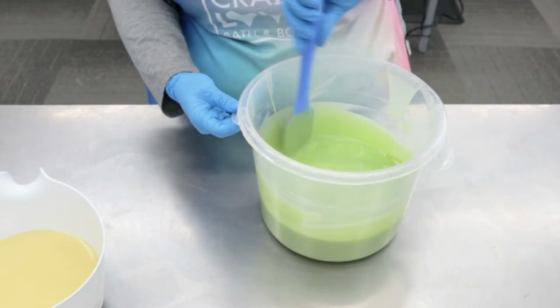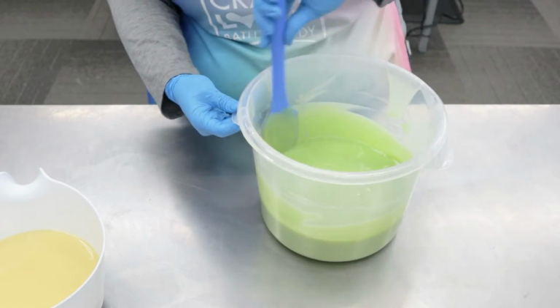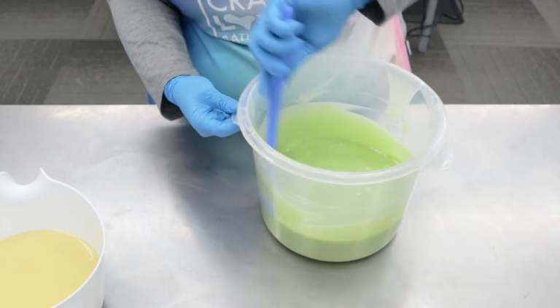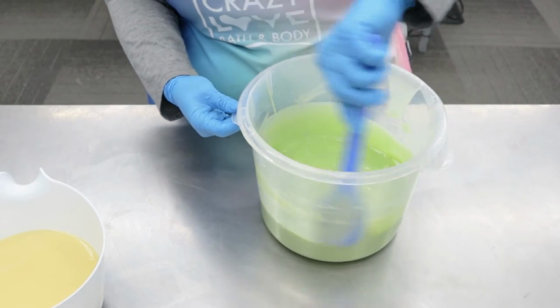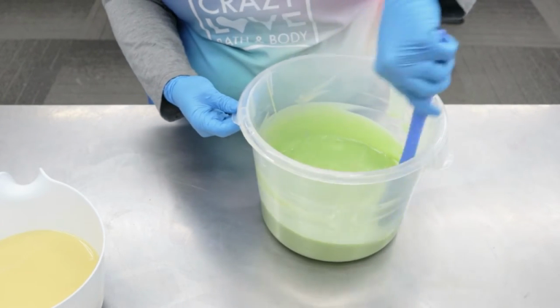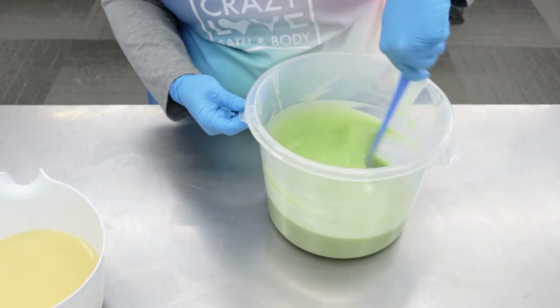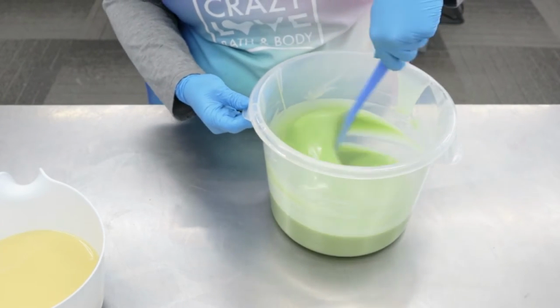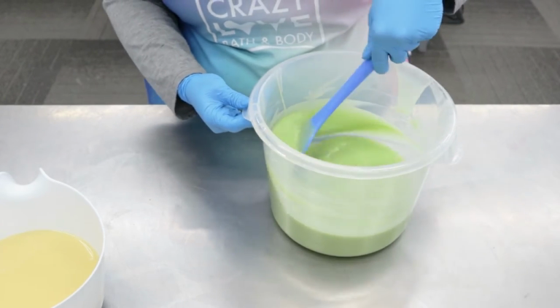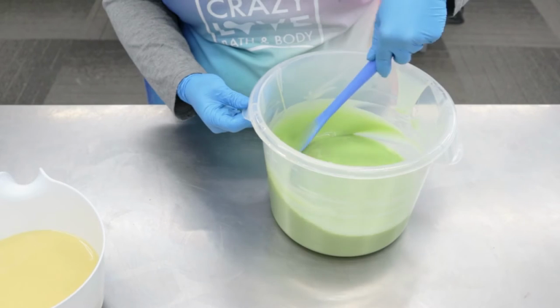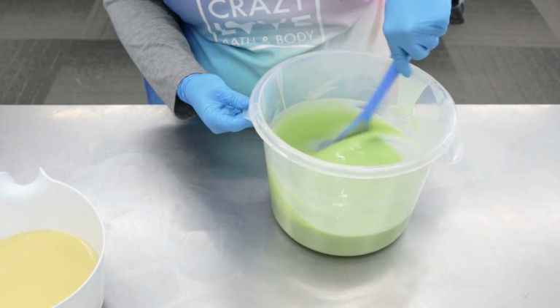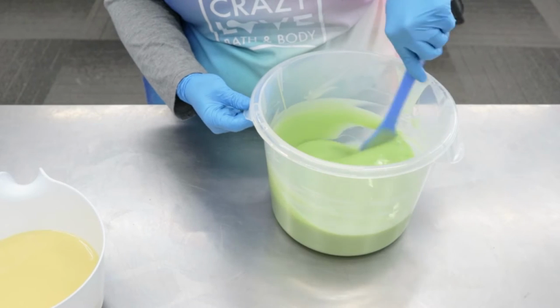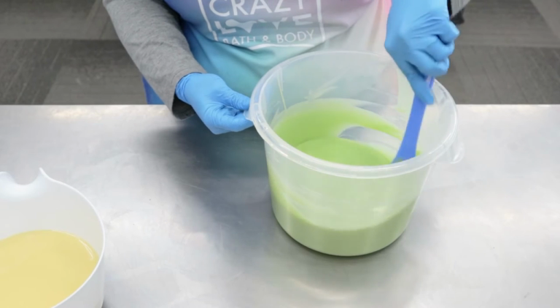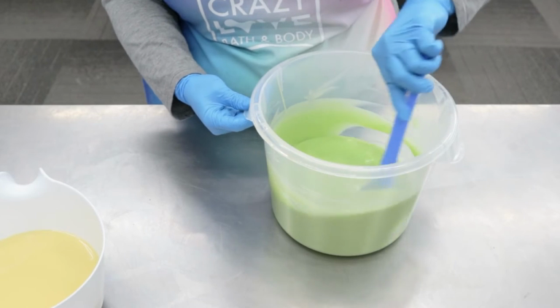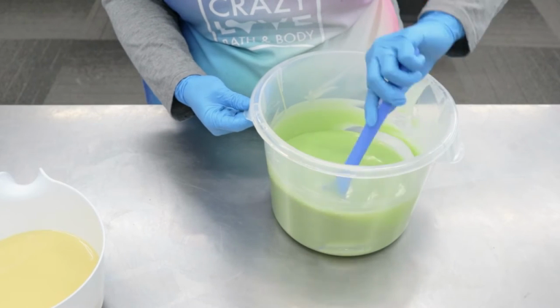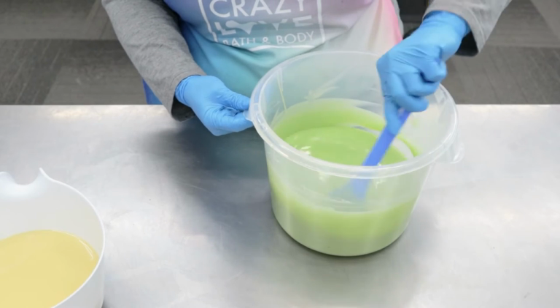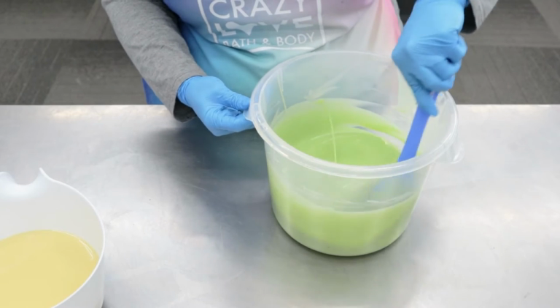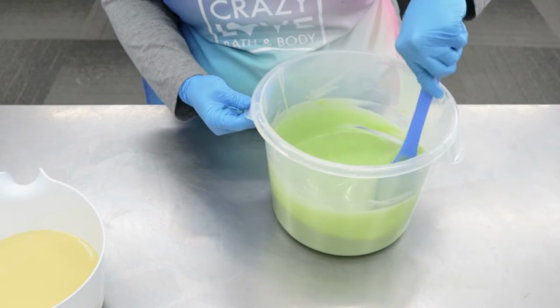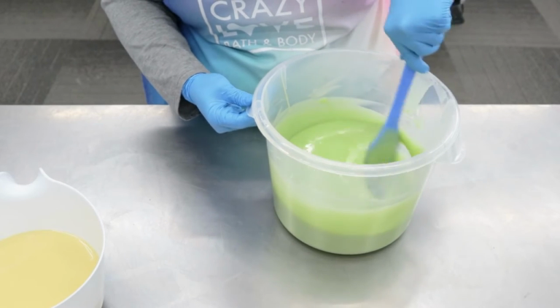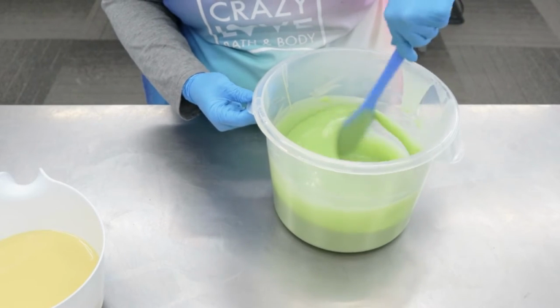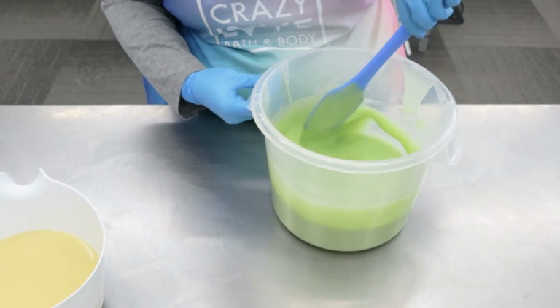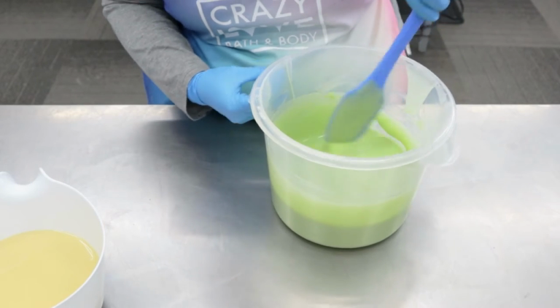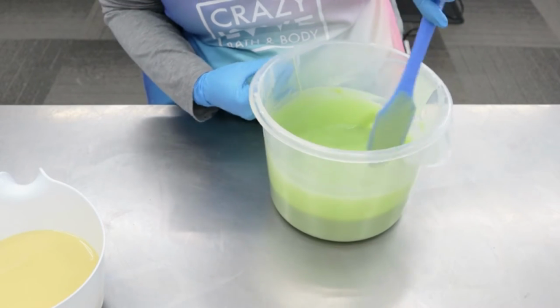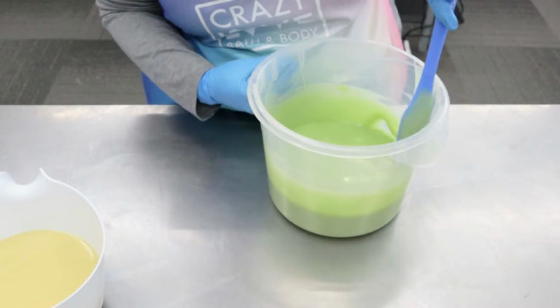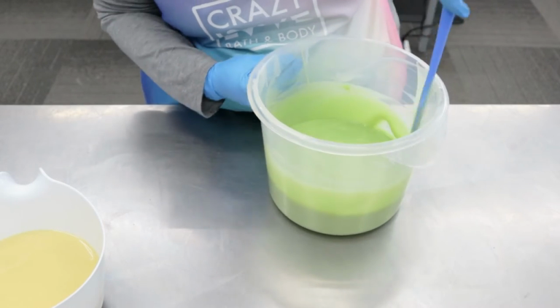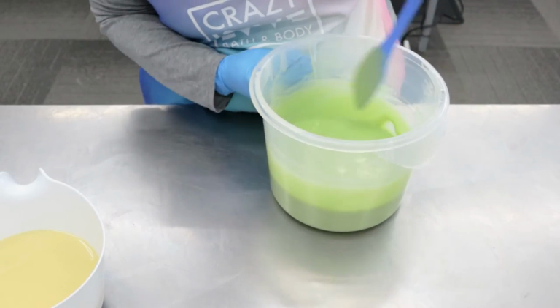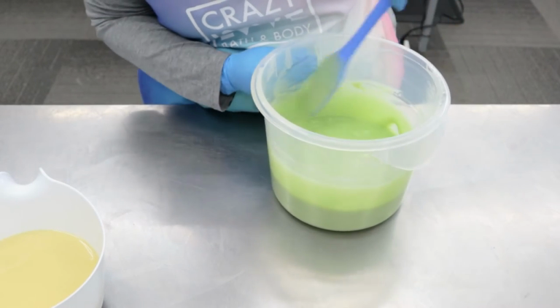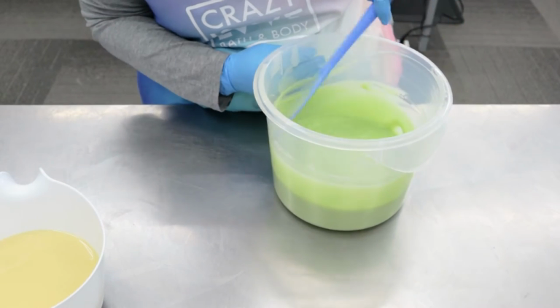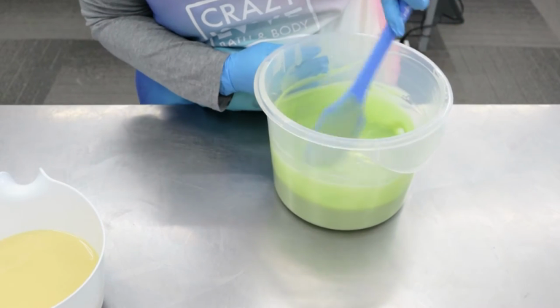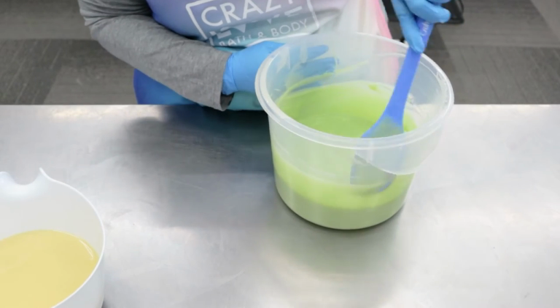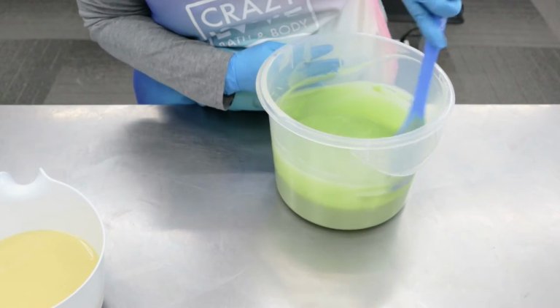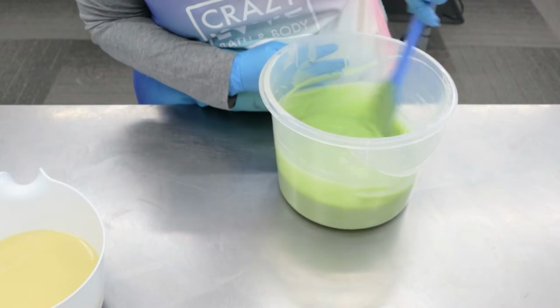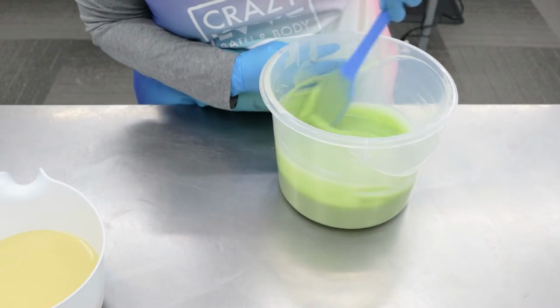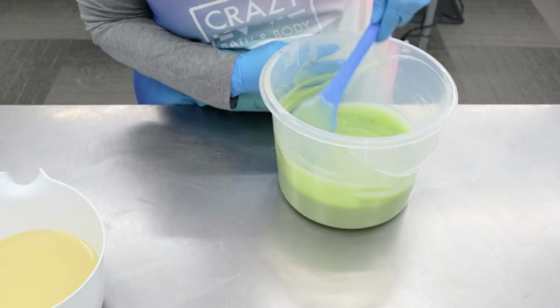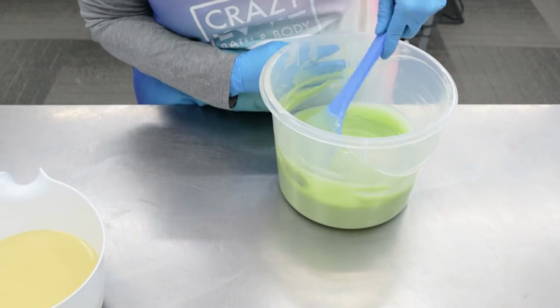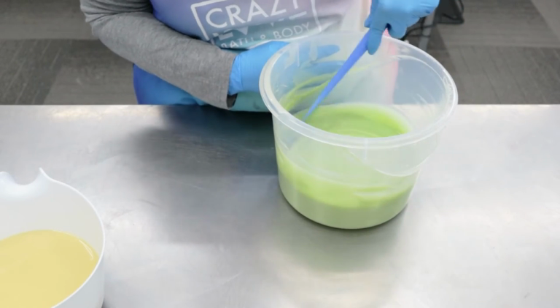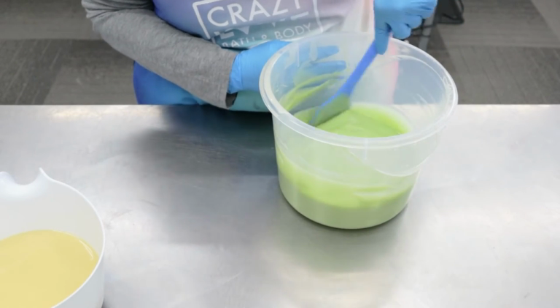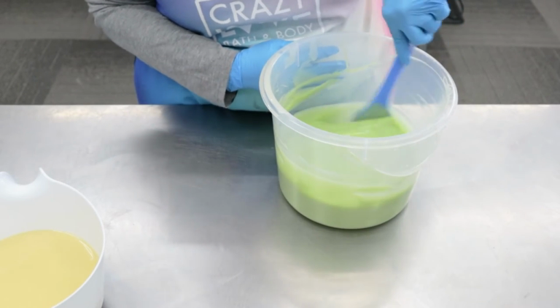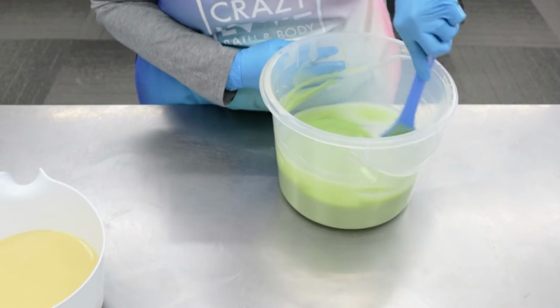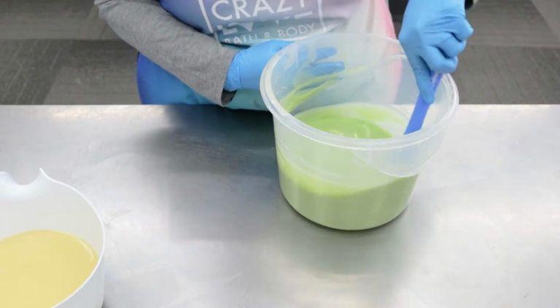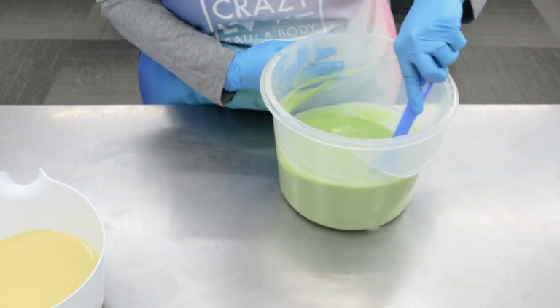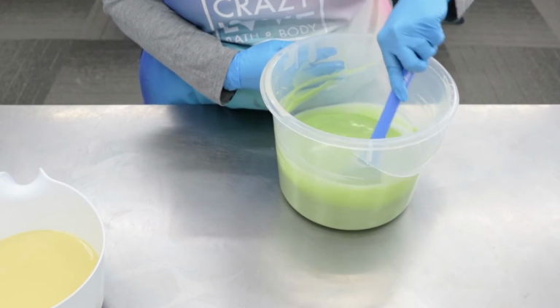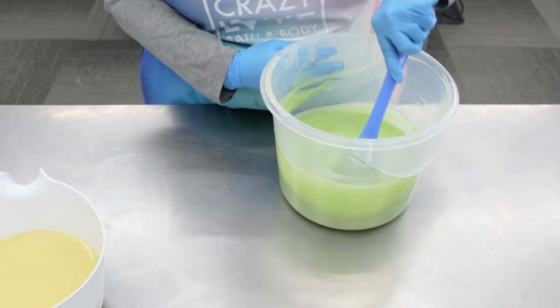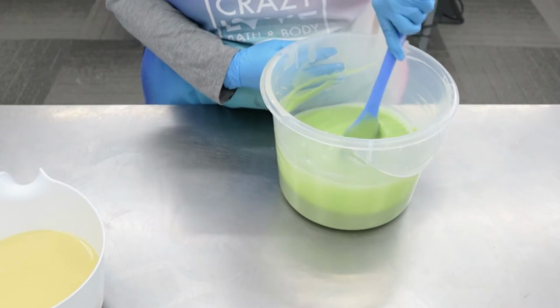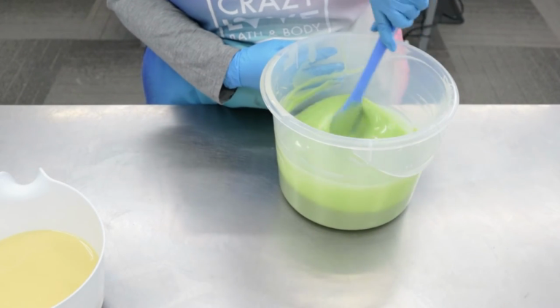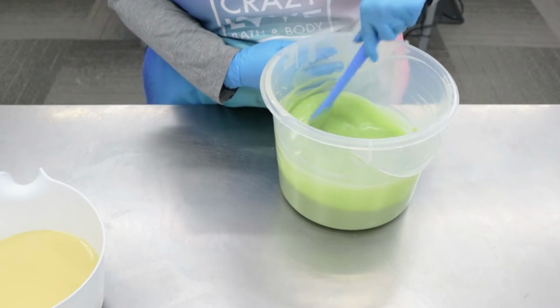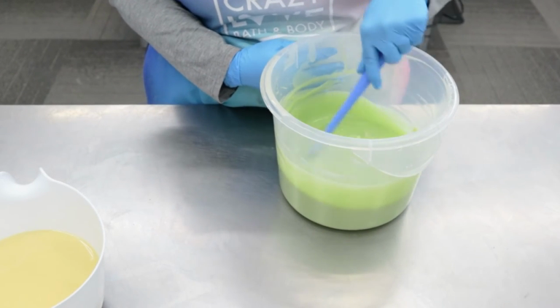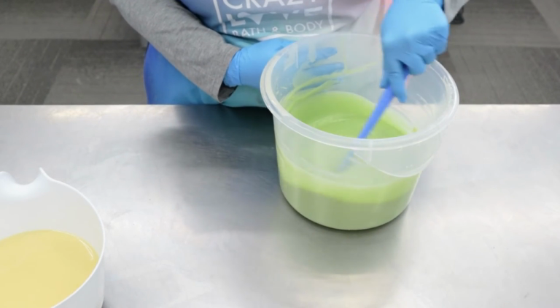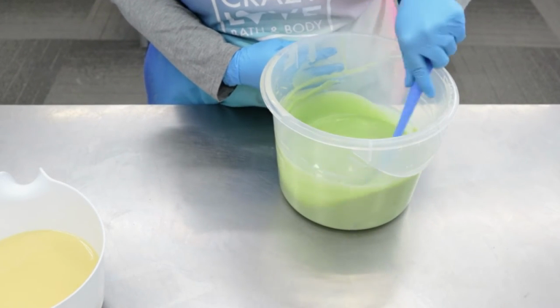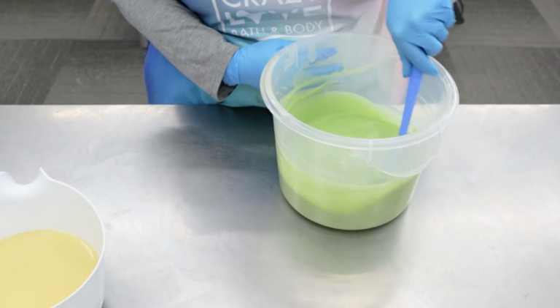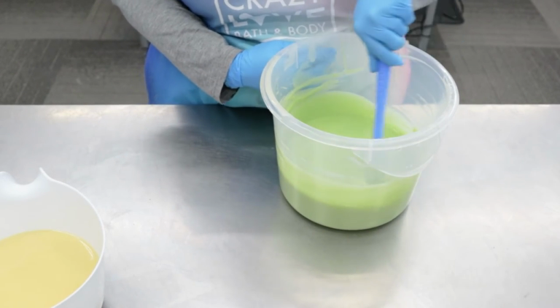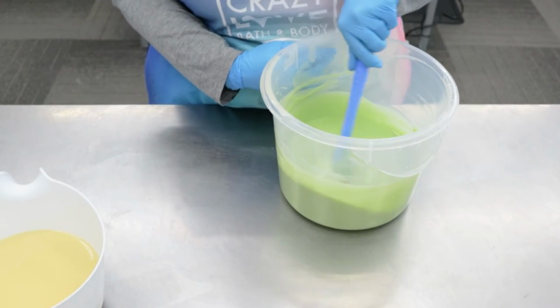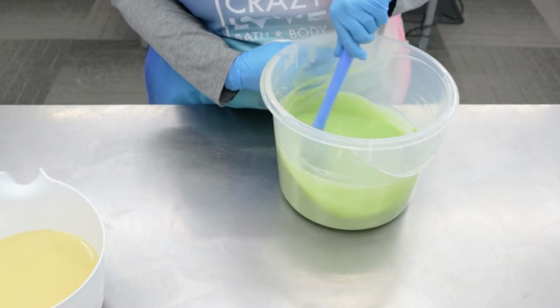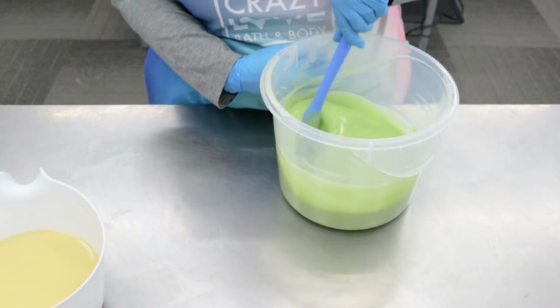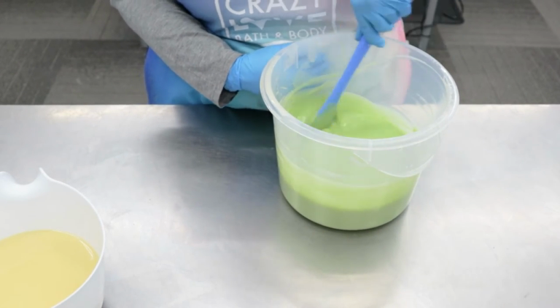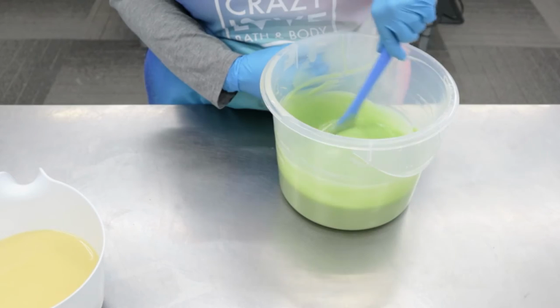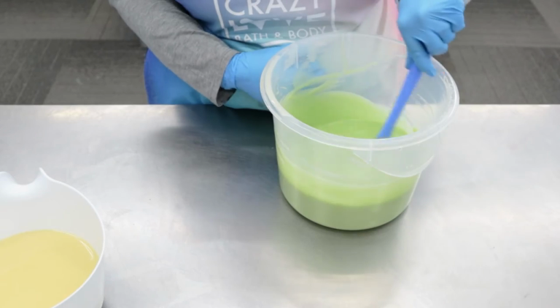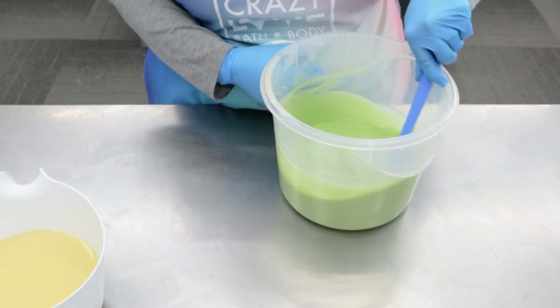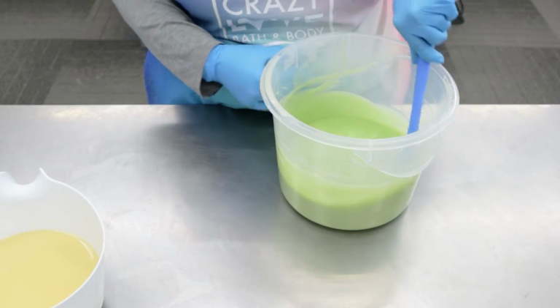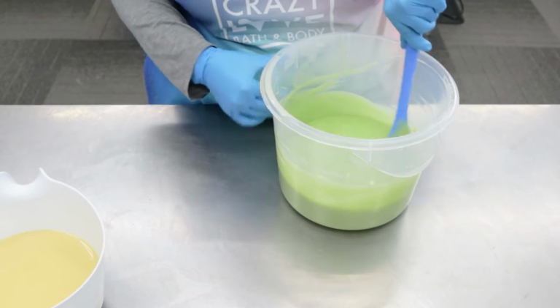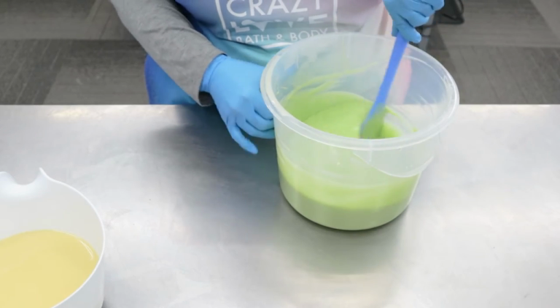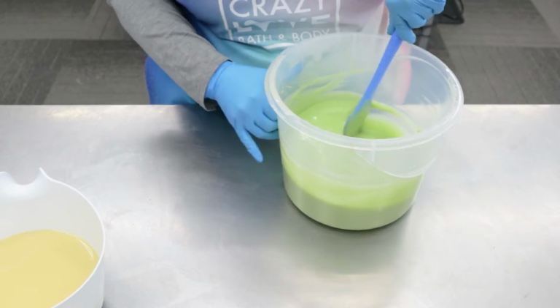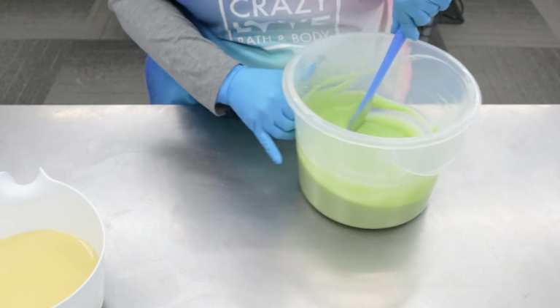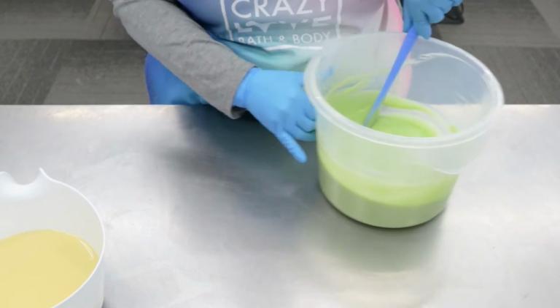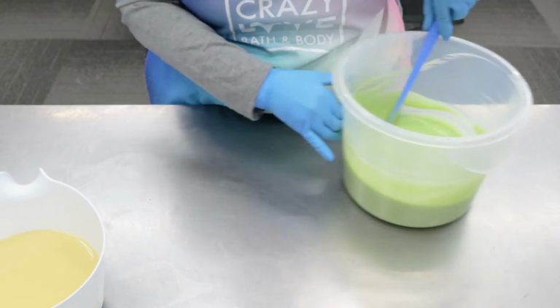I think this is good. Let's pour it into our mold and let it sit up for another minute or so, and then we're going to texture the top.